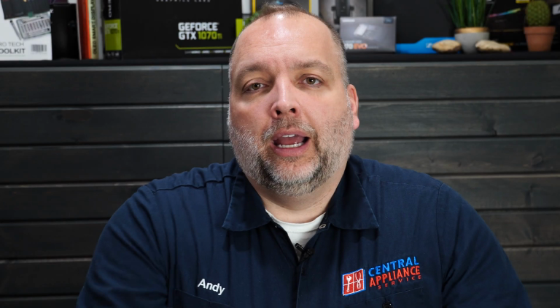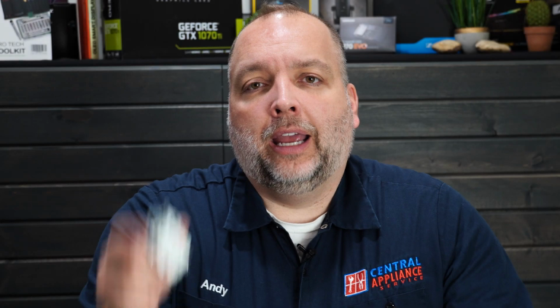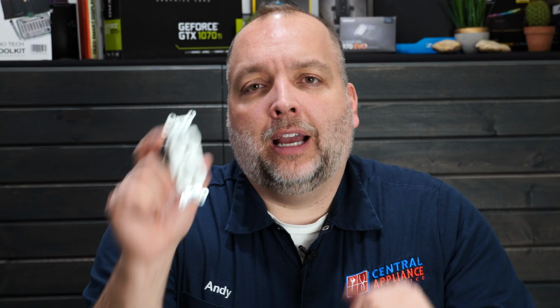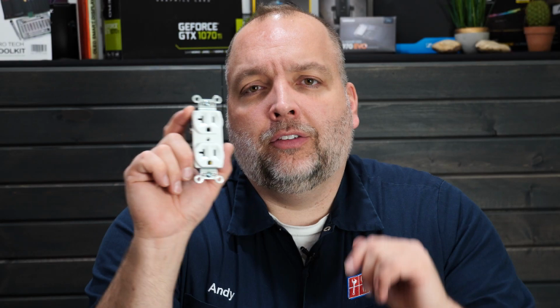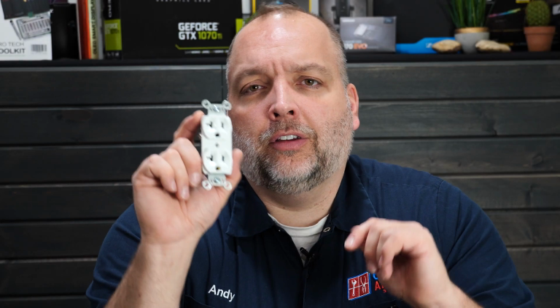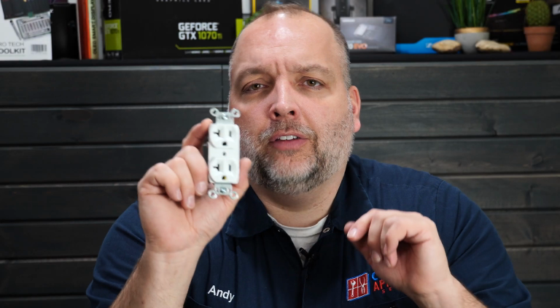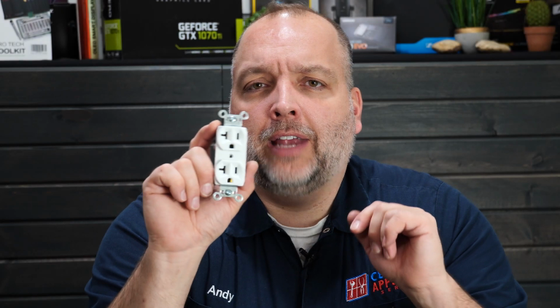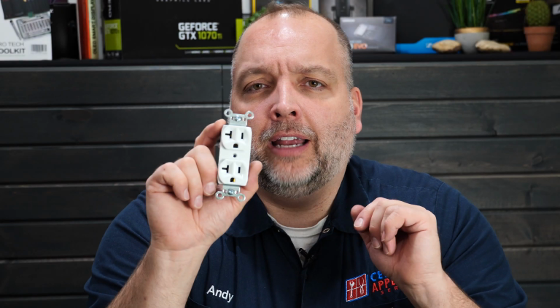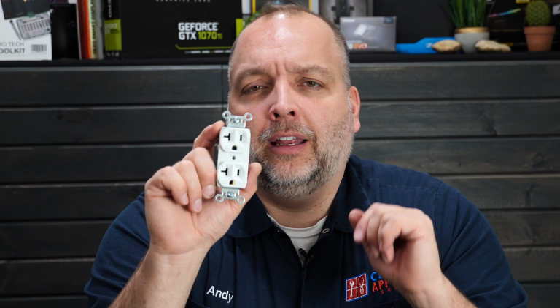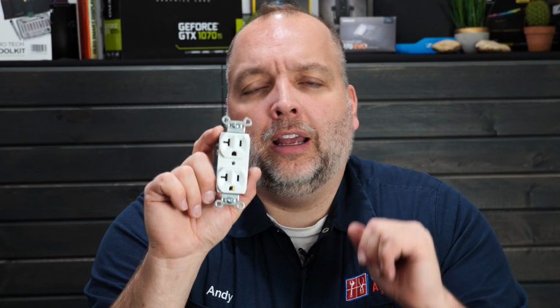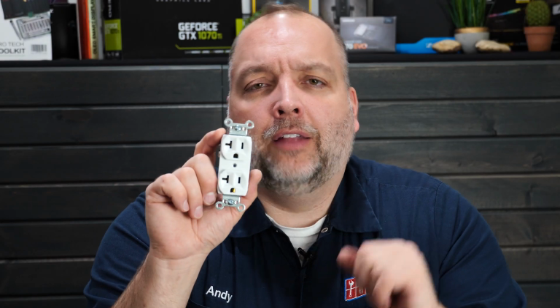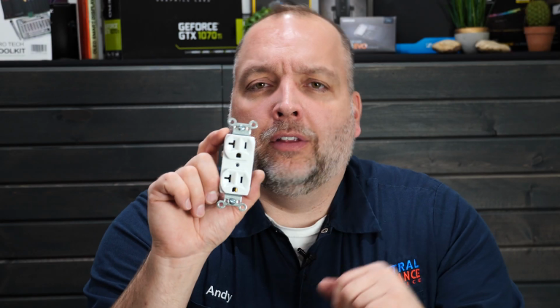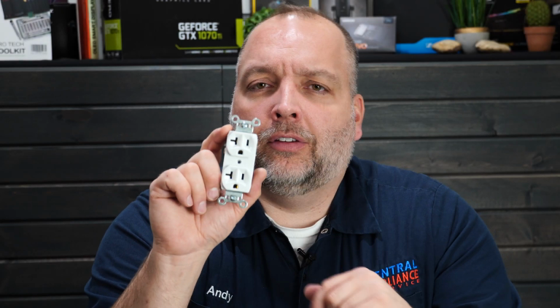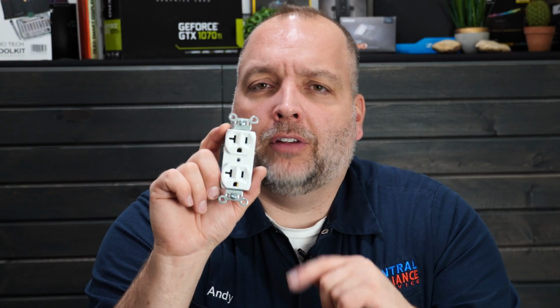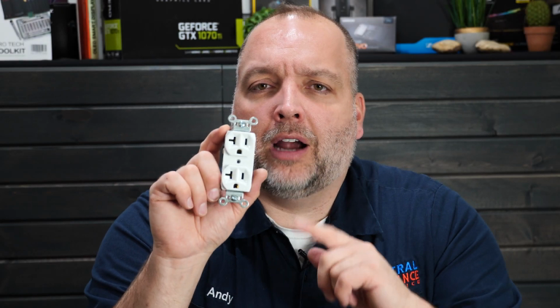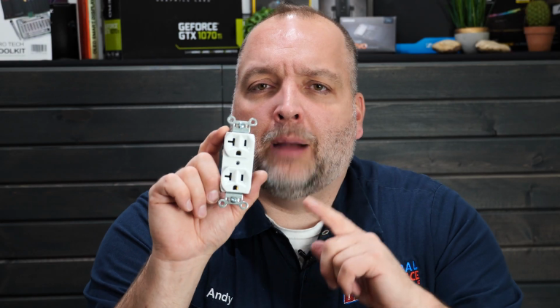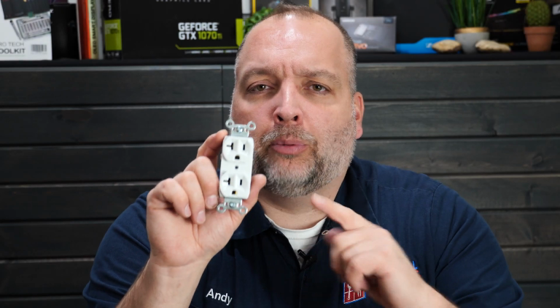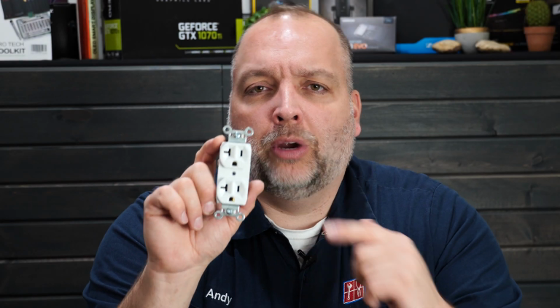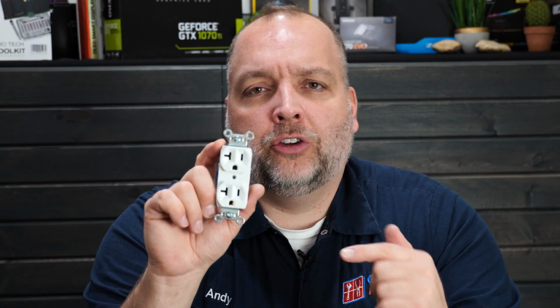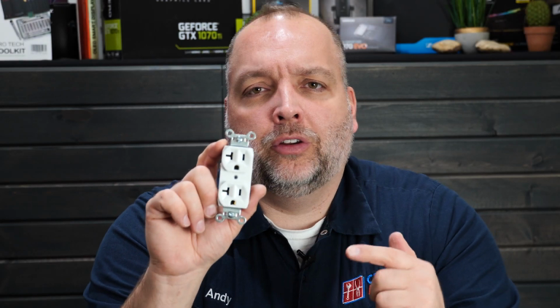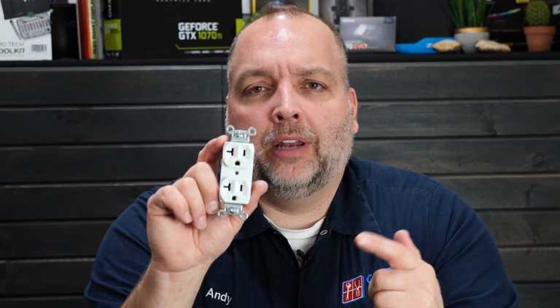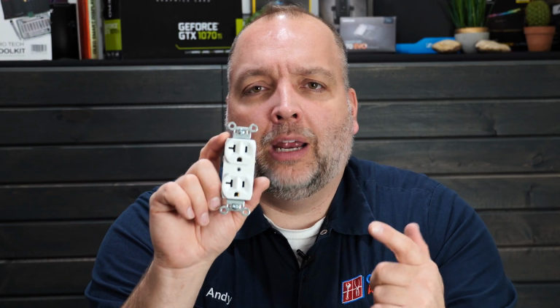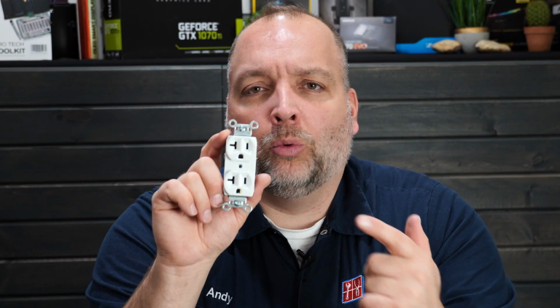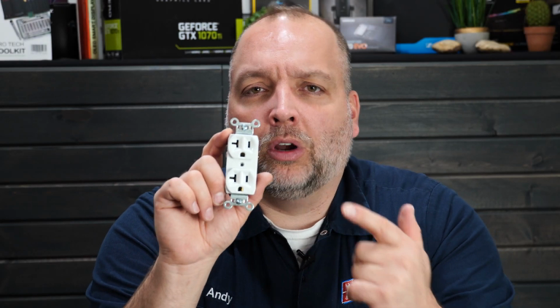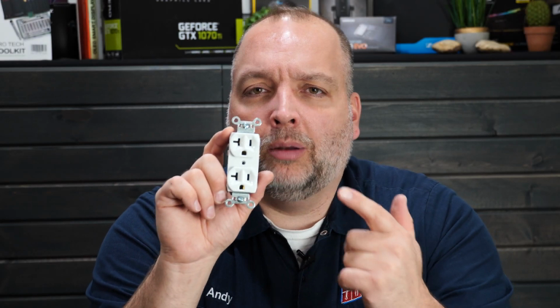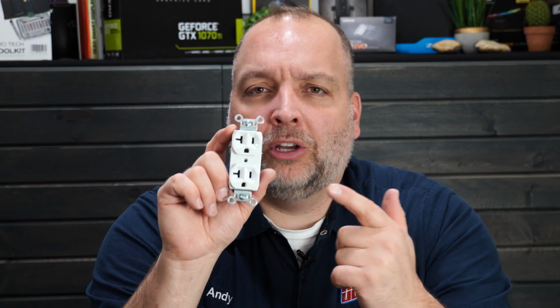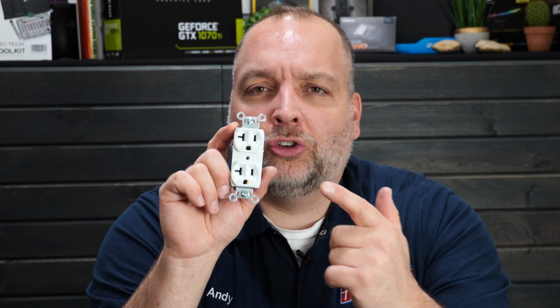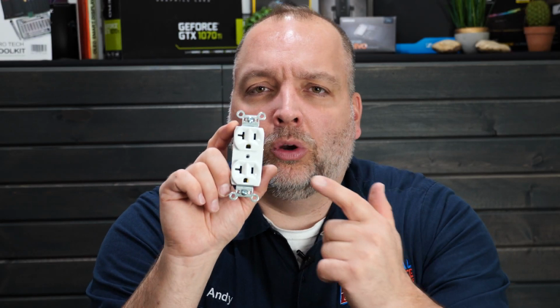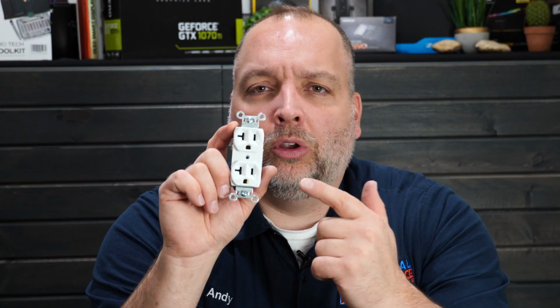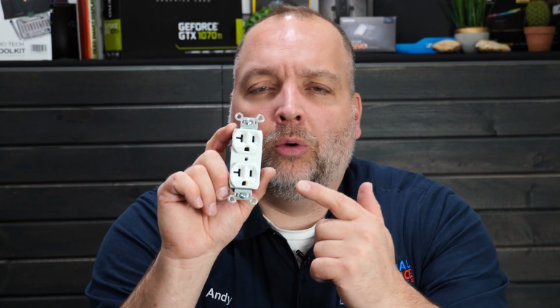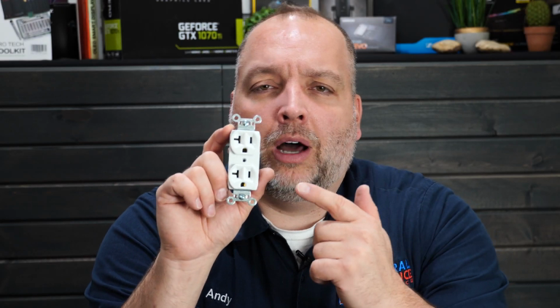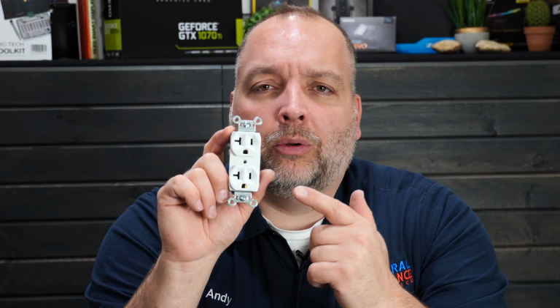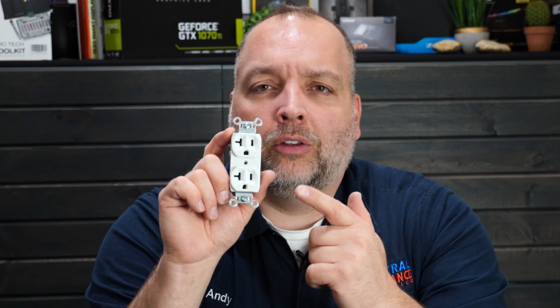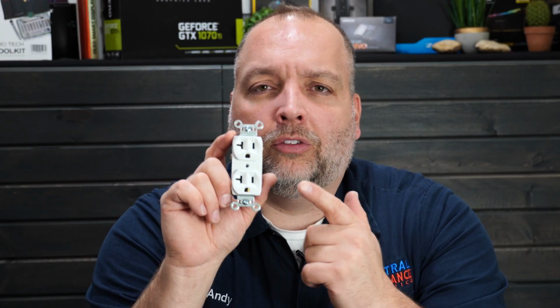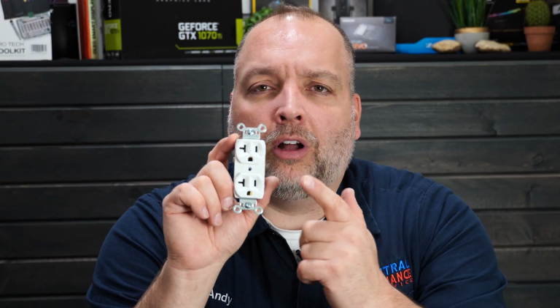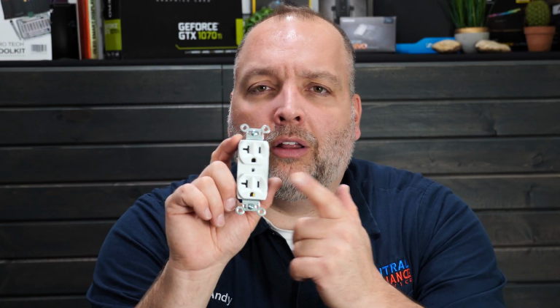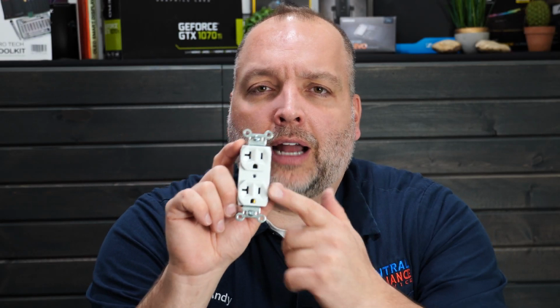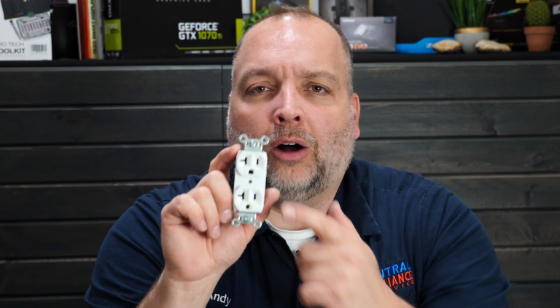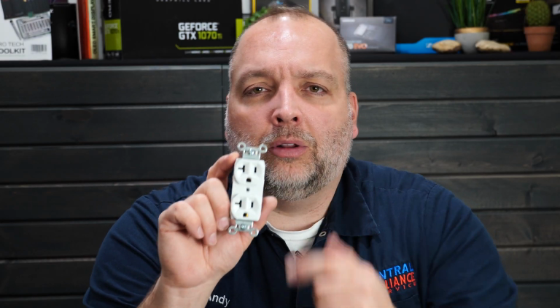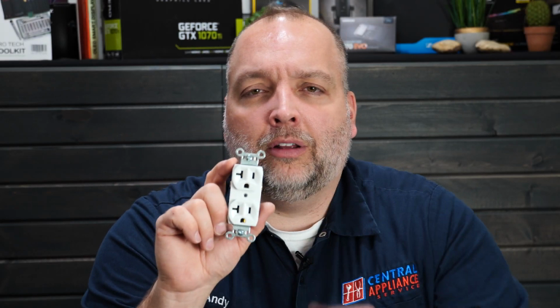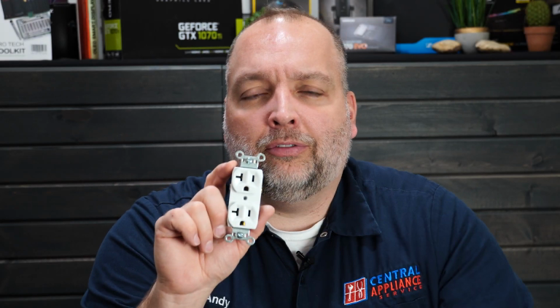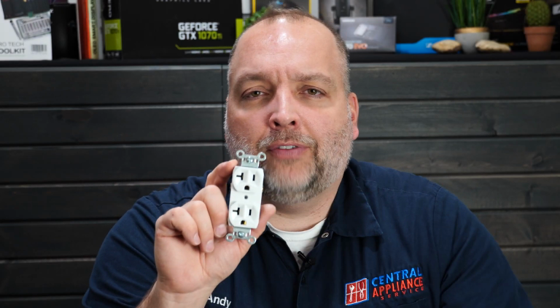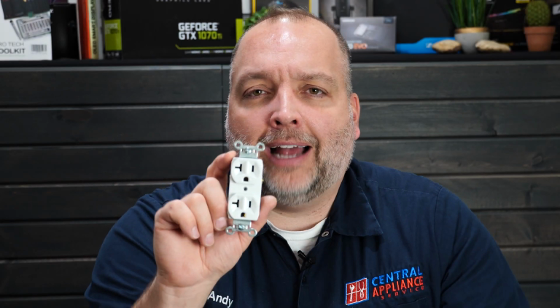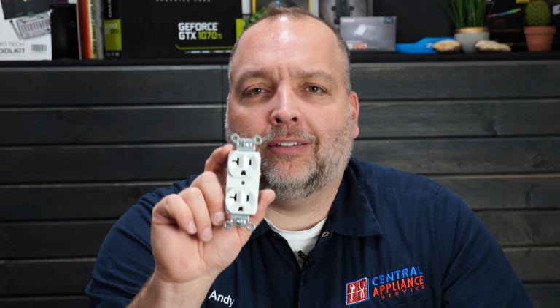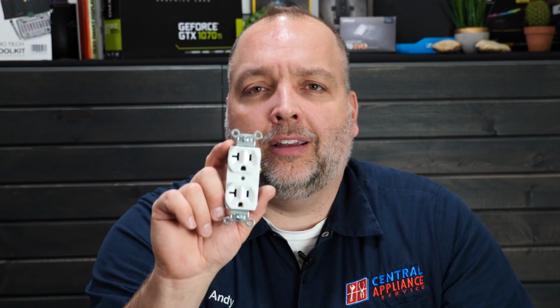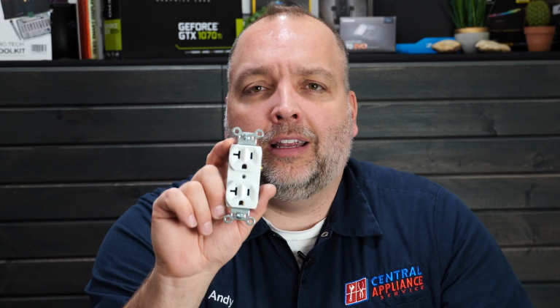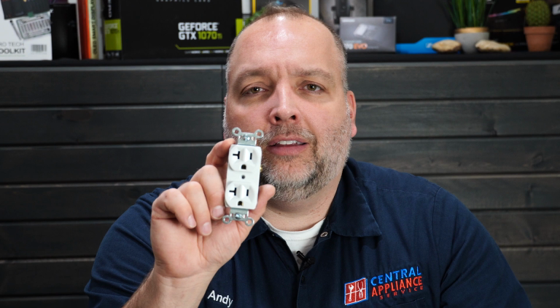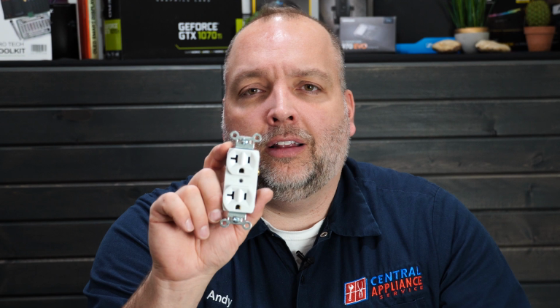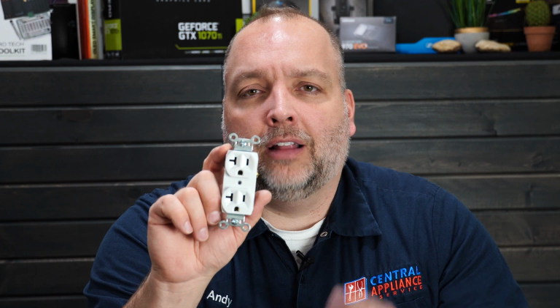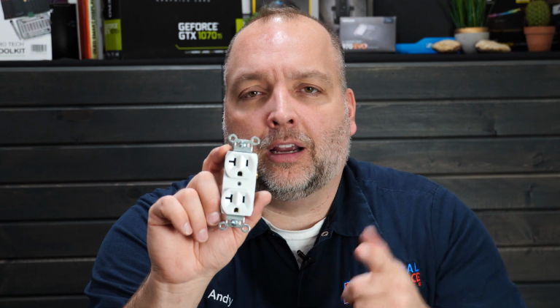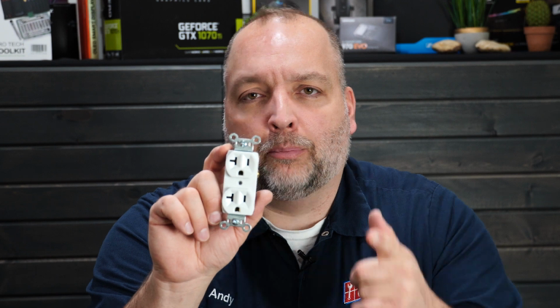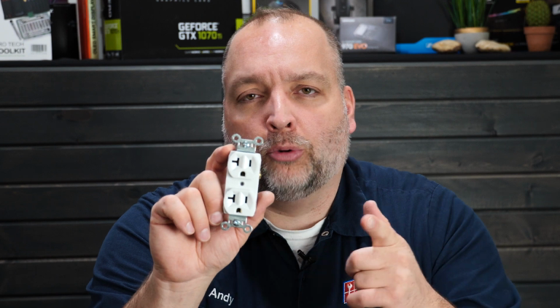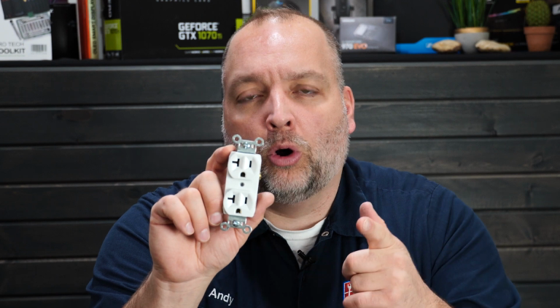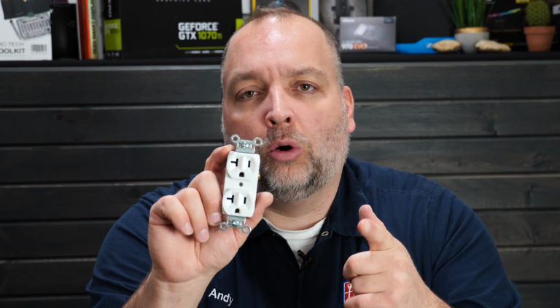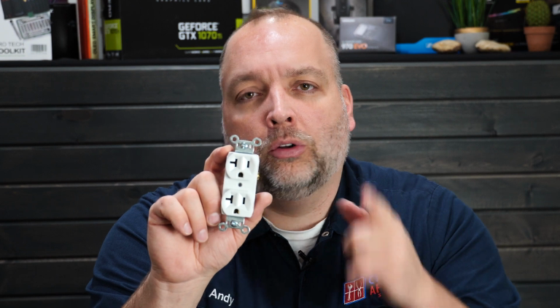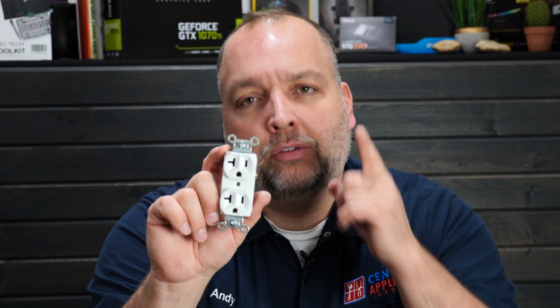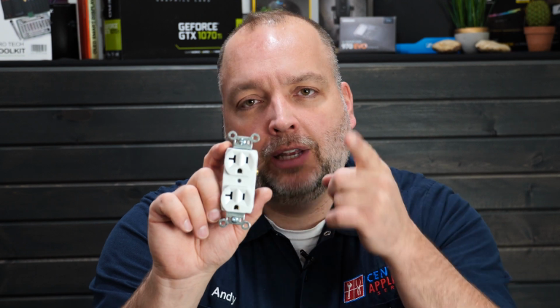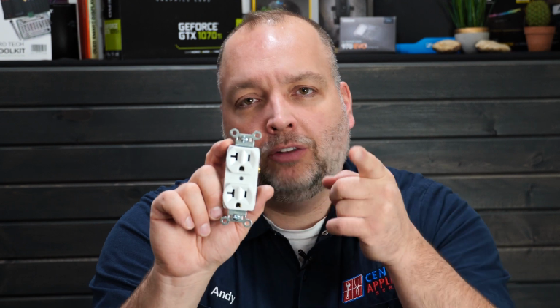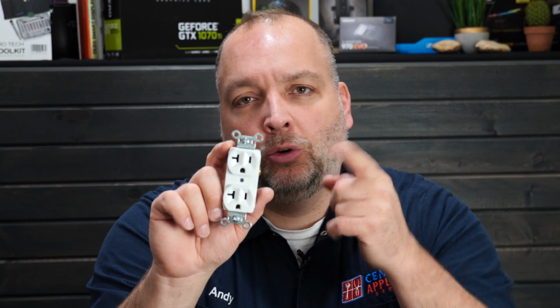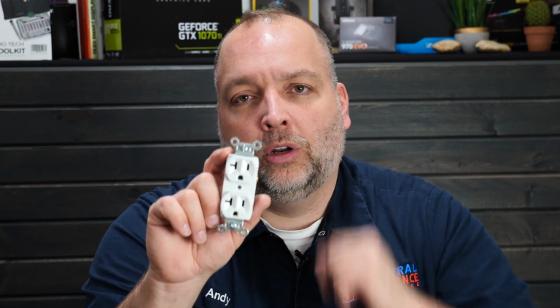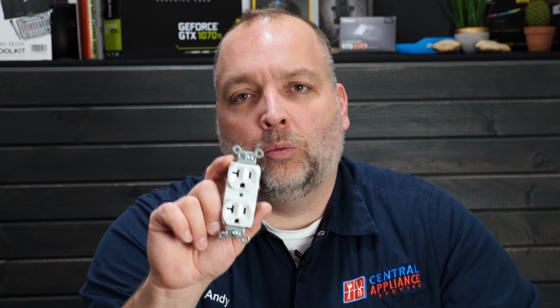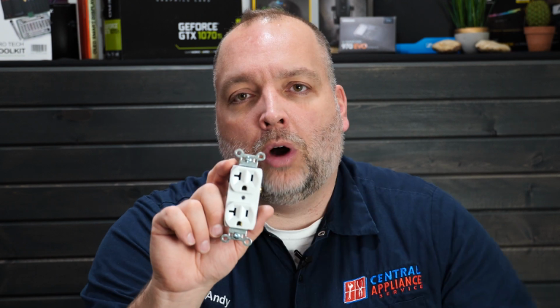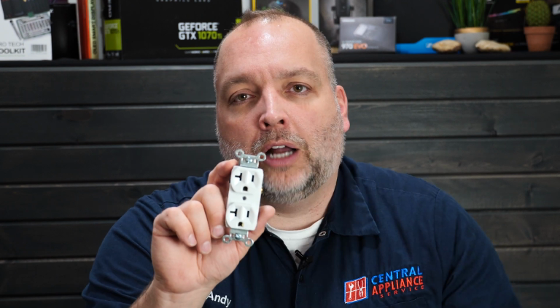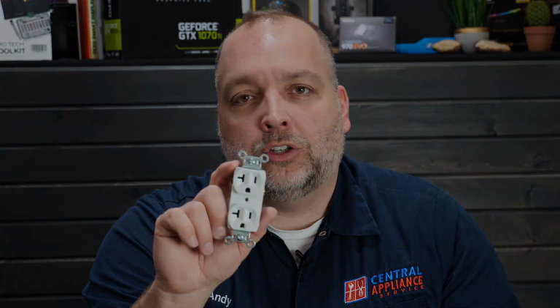Hey guys, this is Andy and this is our operation today. We're going to be showing you how to install an outlet fast and easy like a pro. Stay tuned and watch.